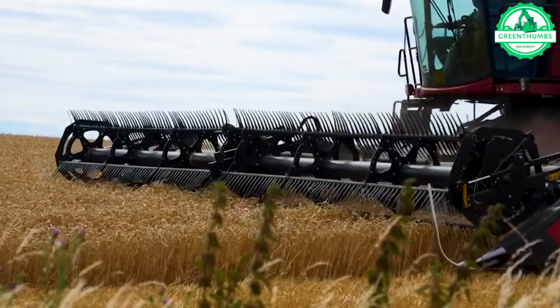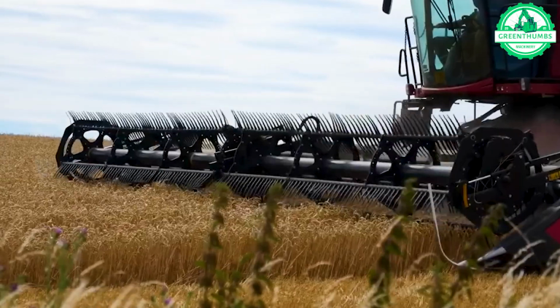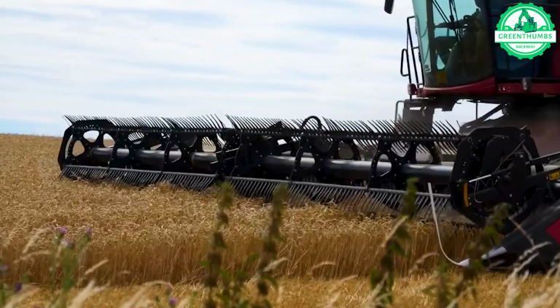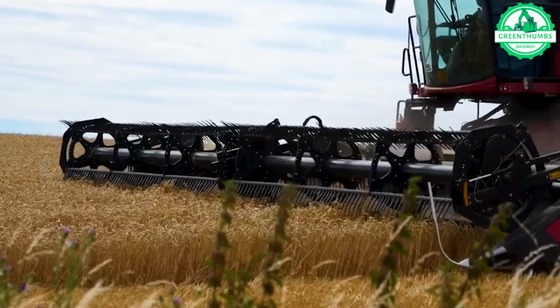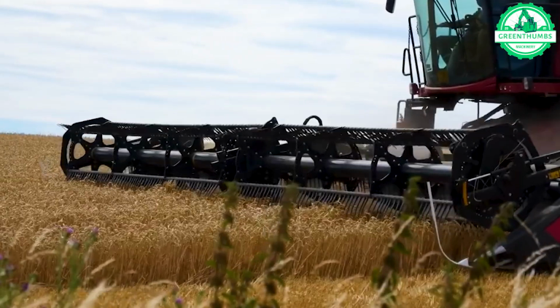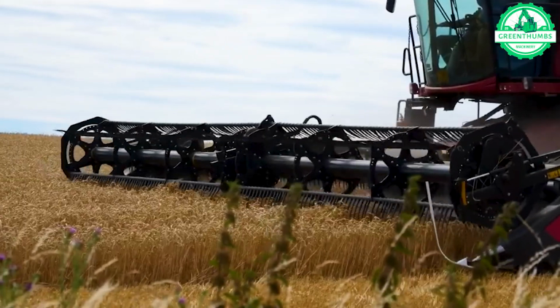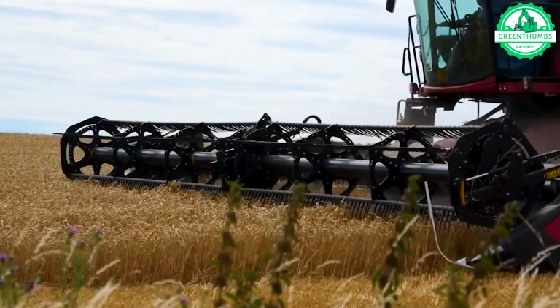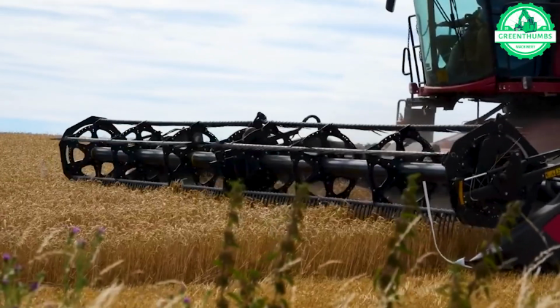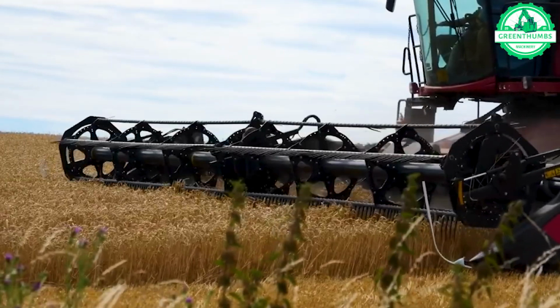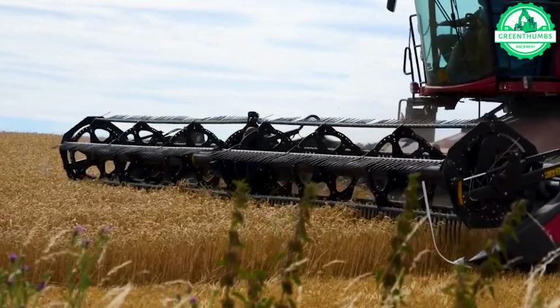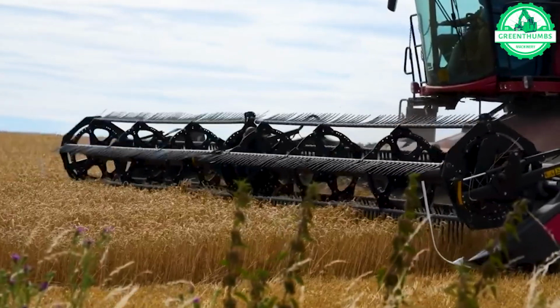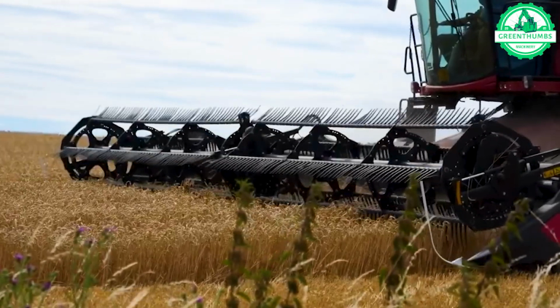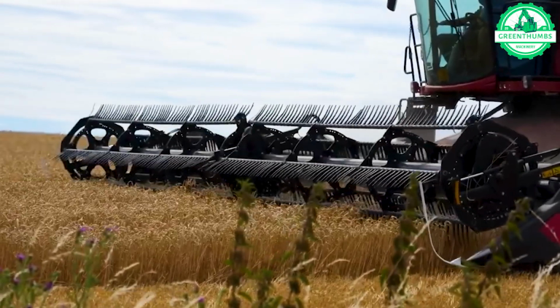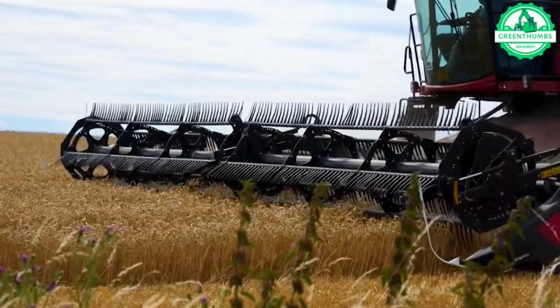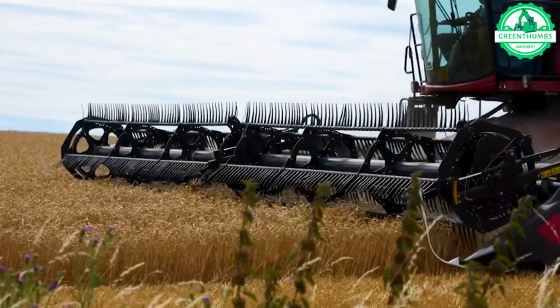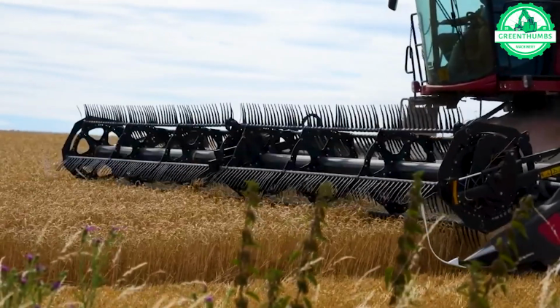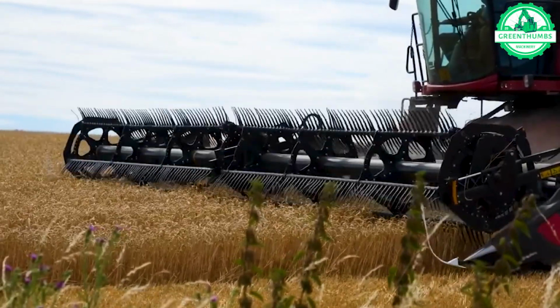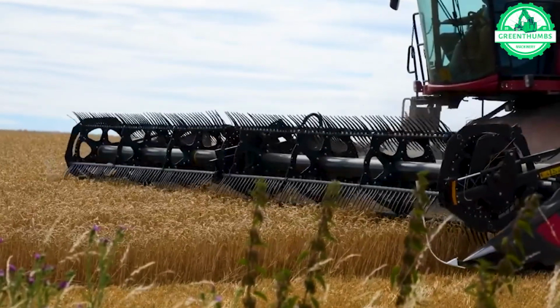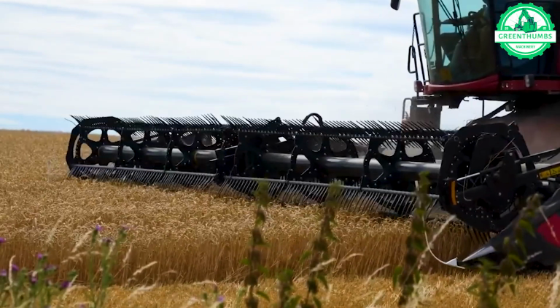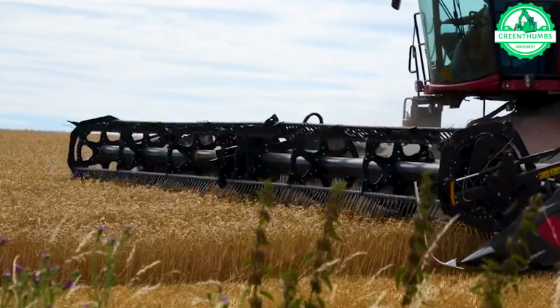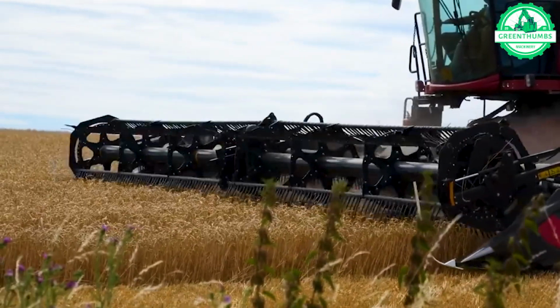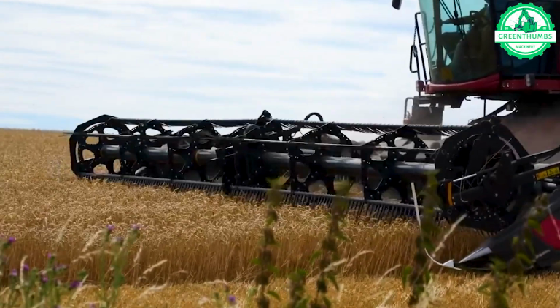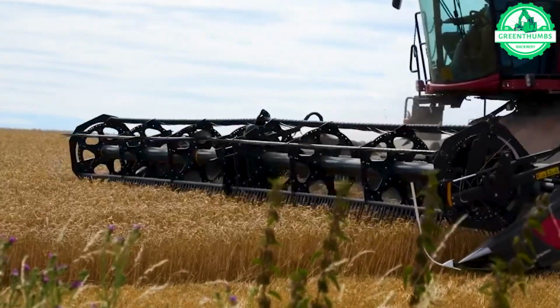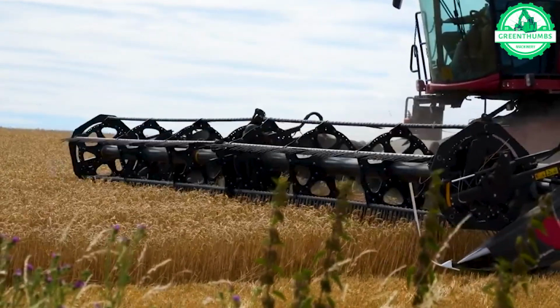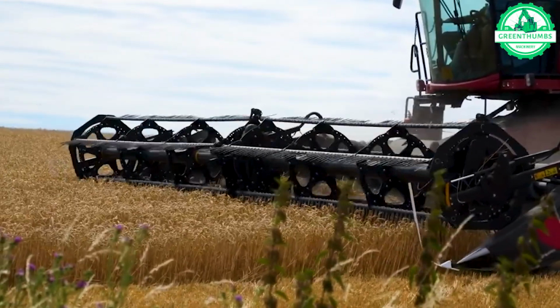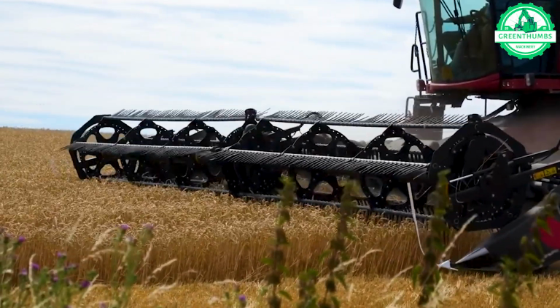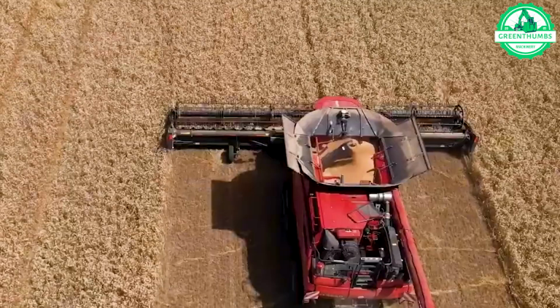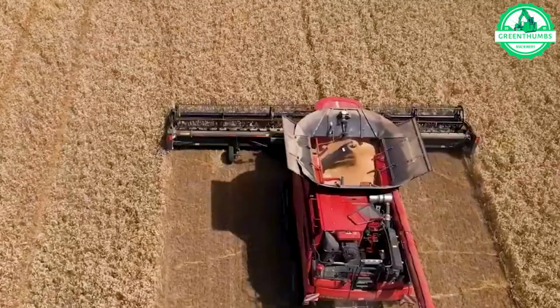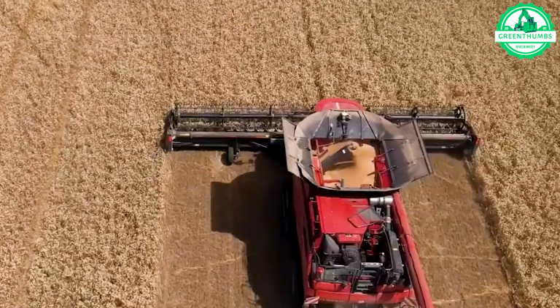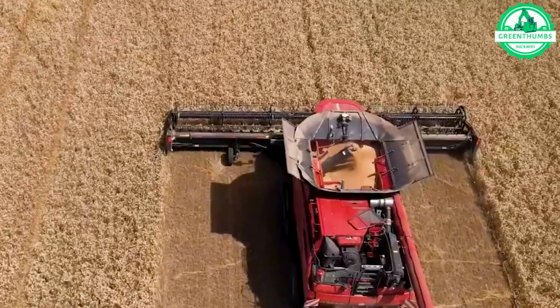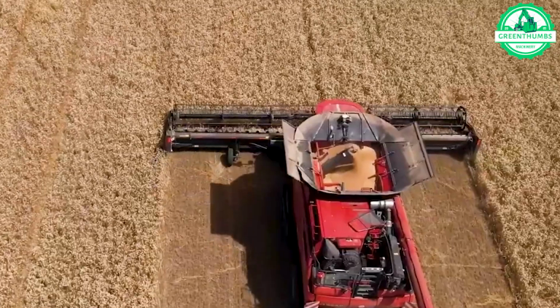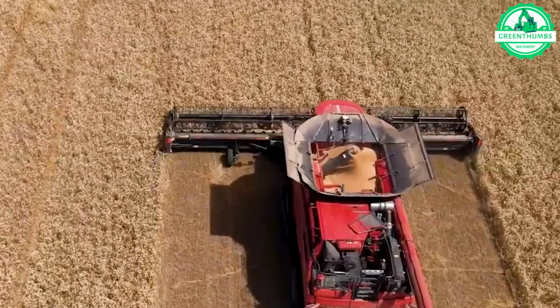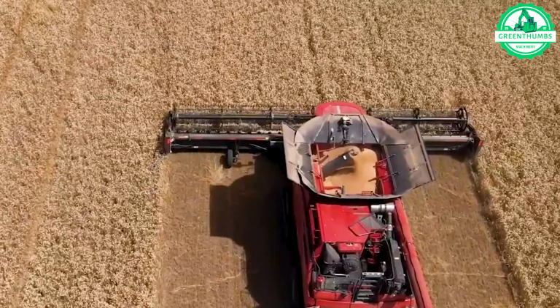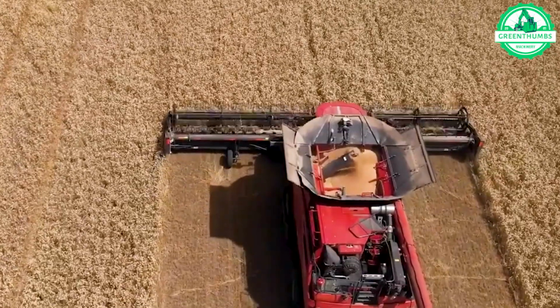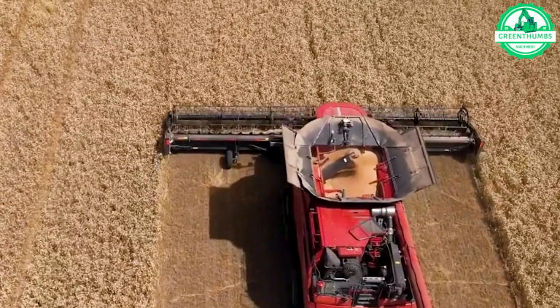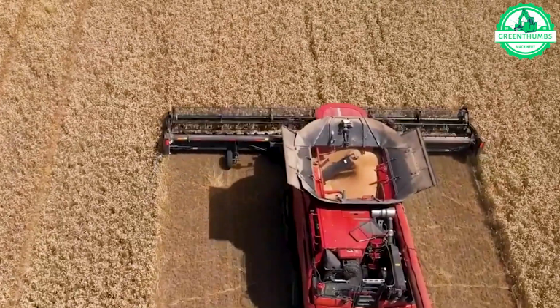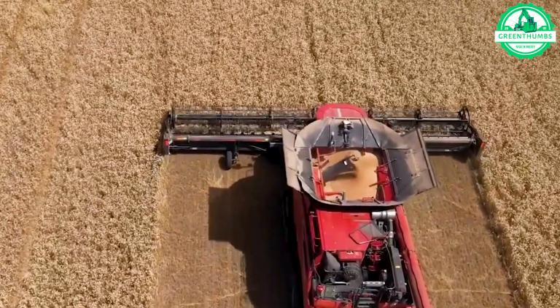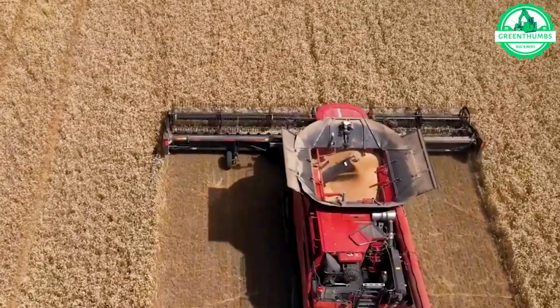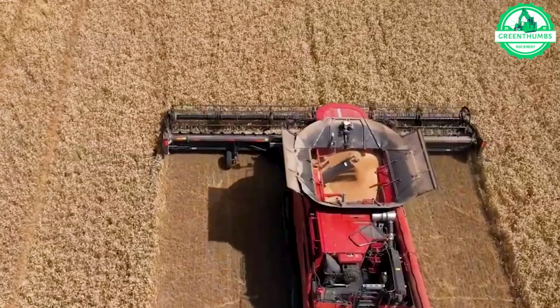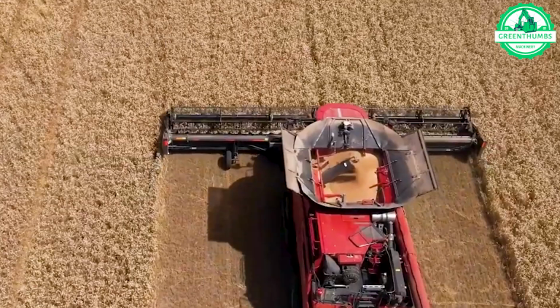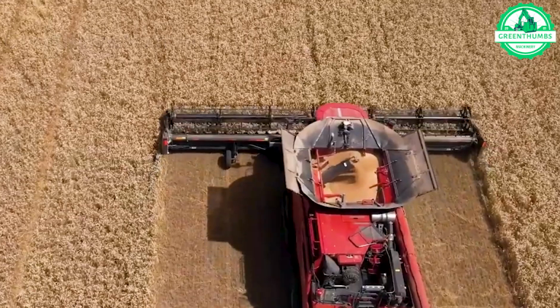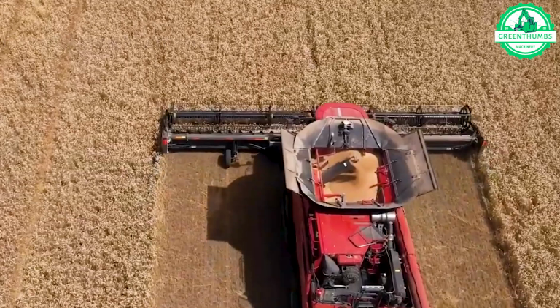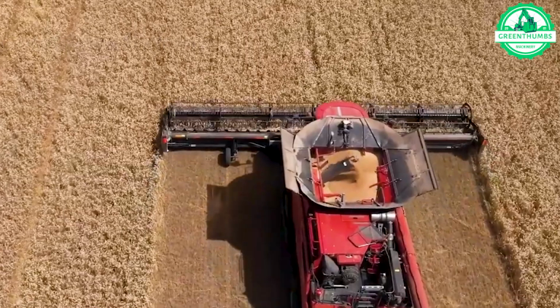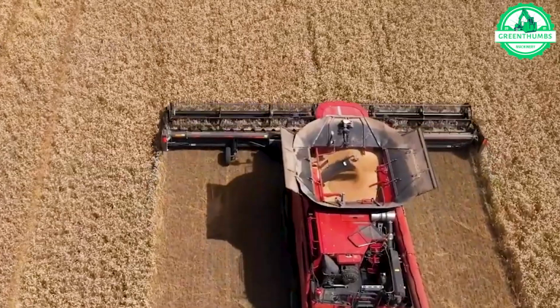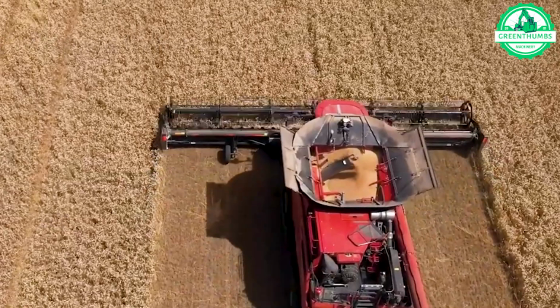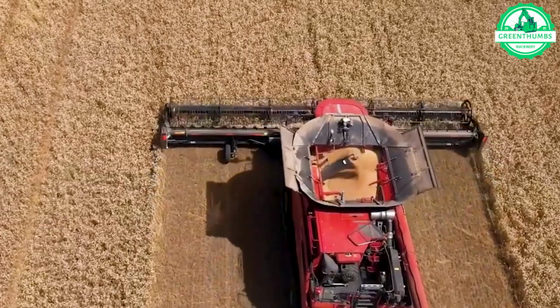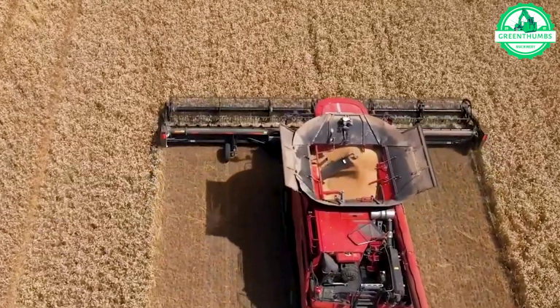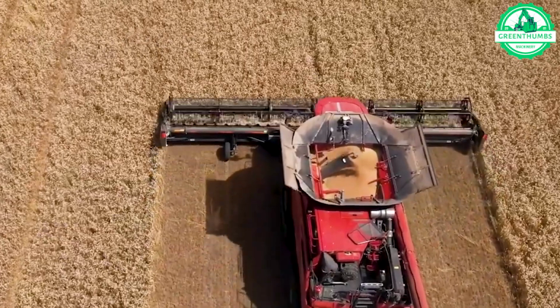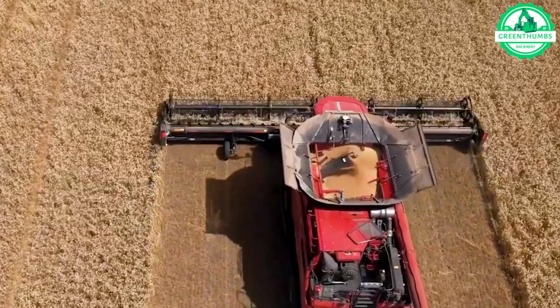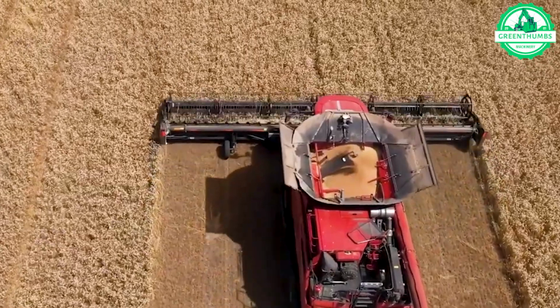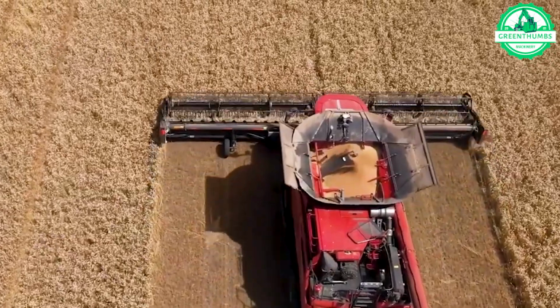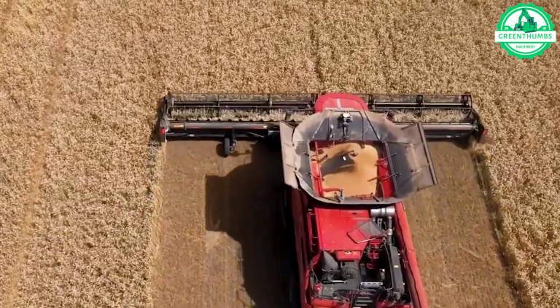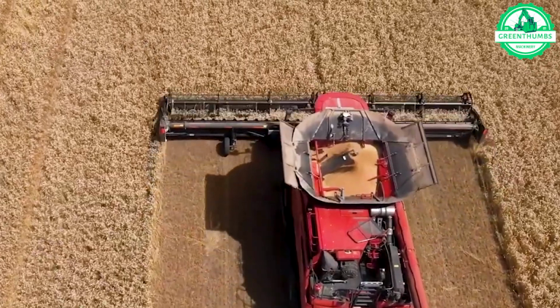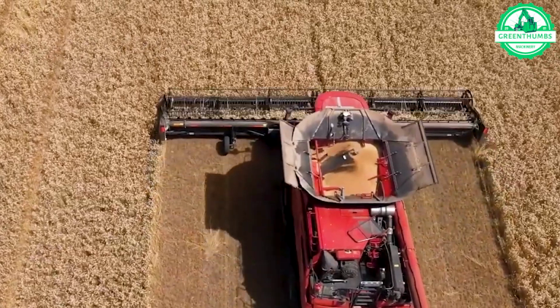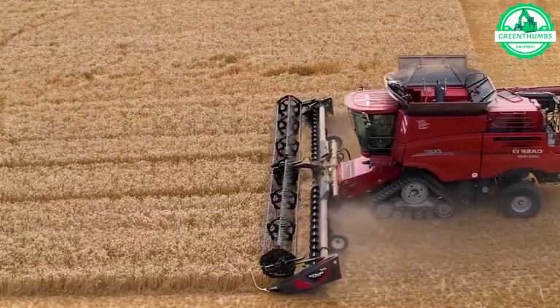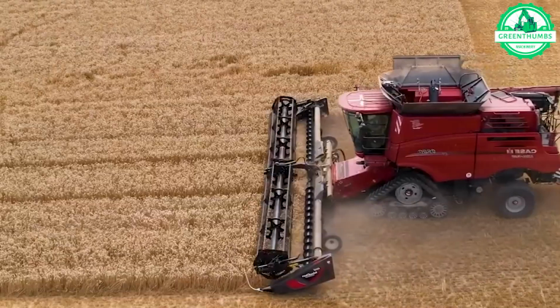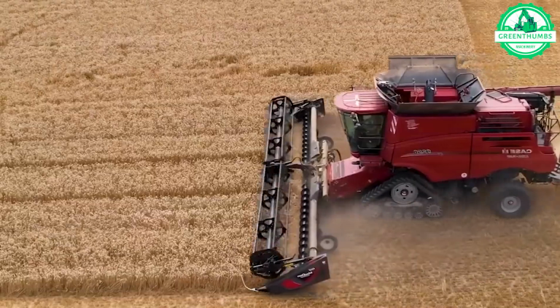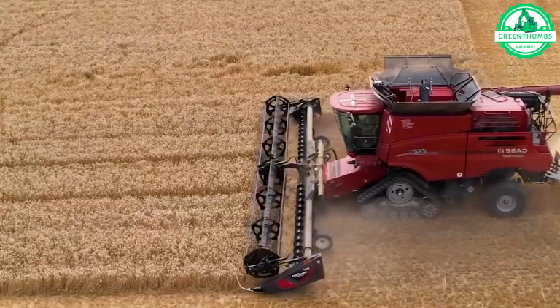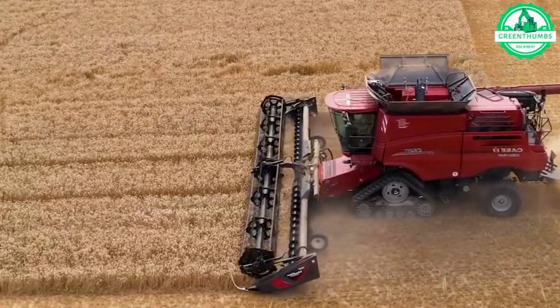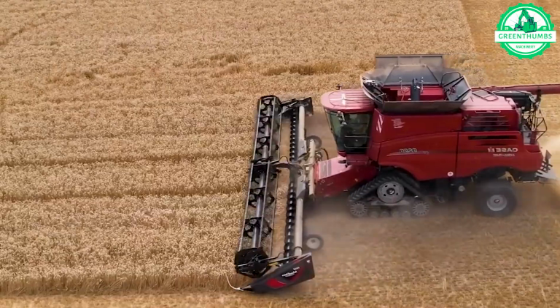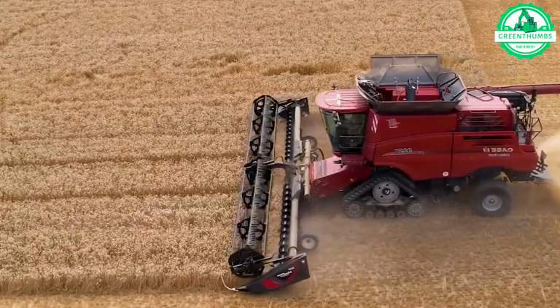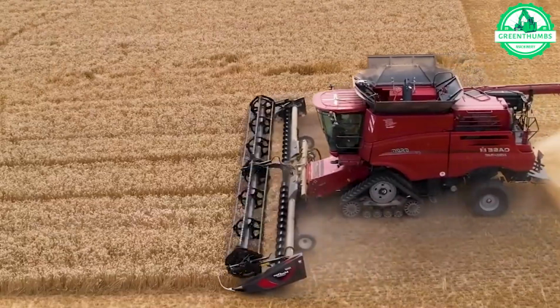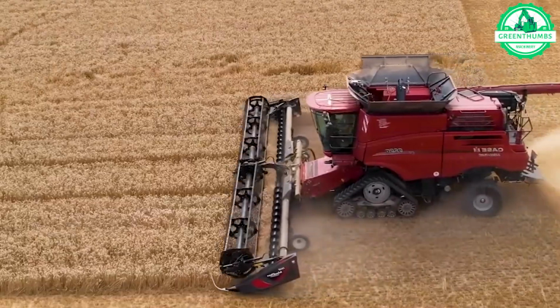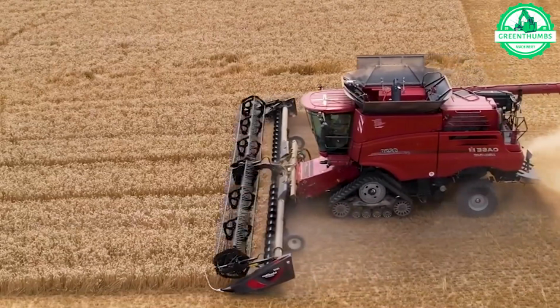Introducing the powerful Case IH Axial Flow 9250 Grain Harvester, the optimal choice for harvesting cereals.